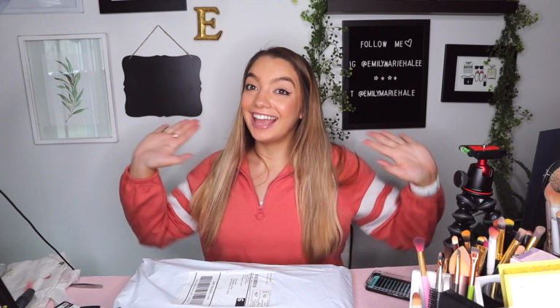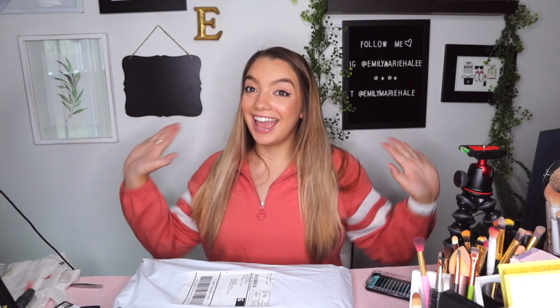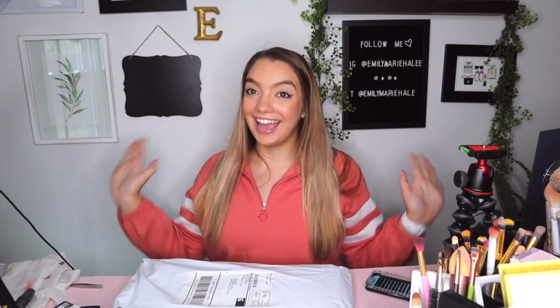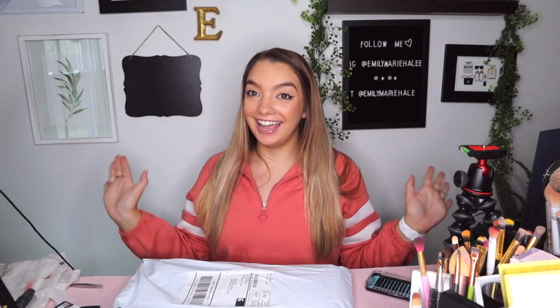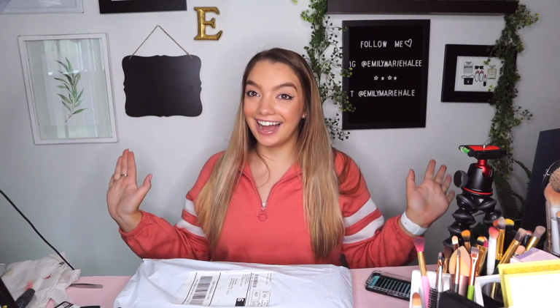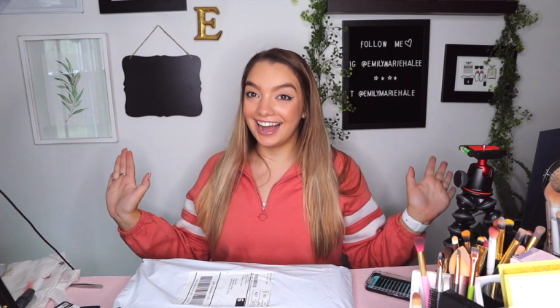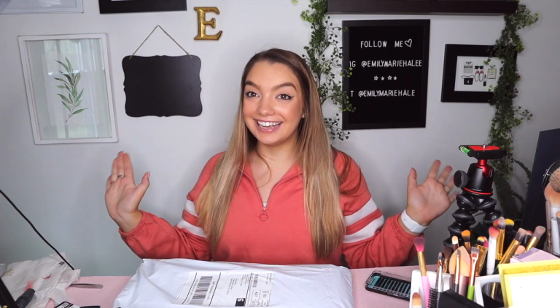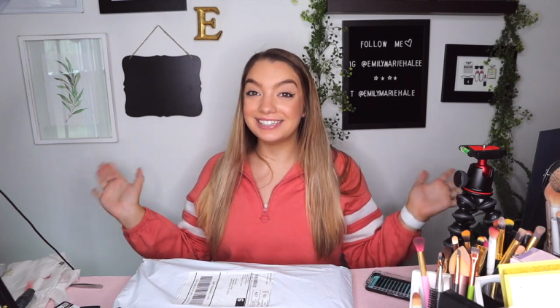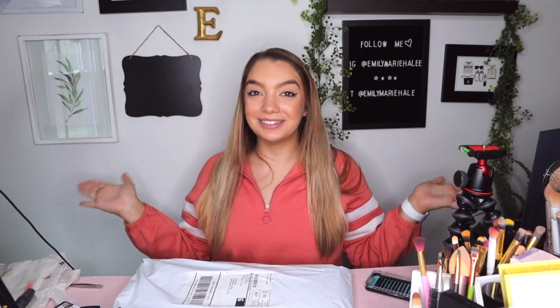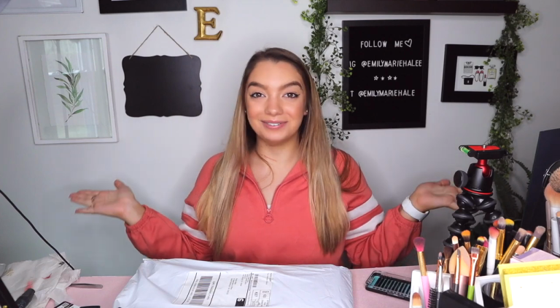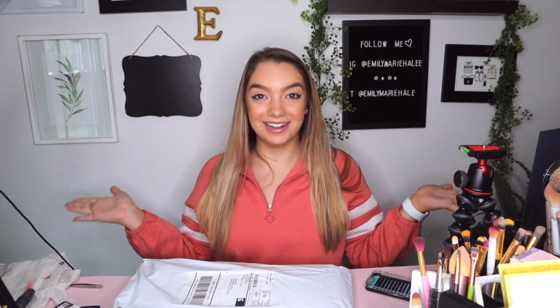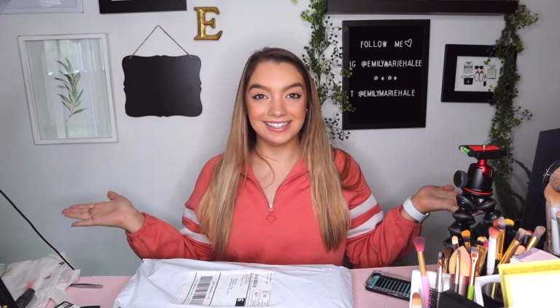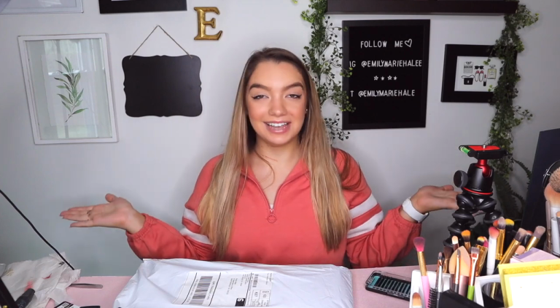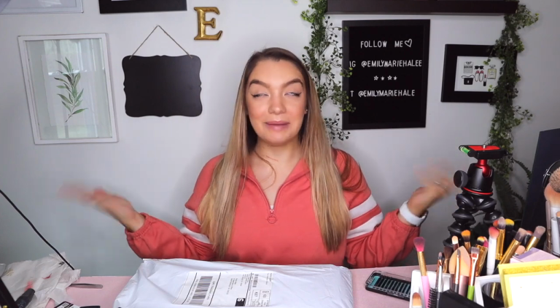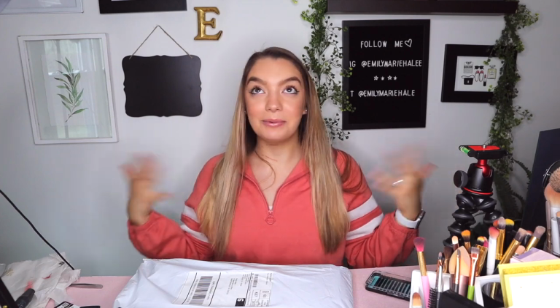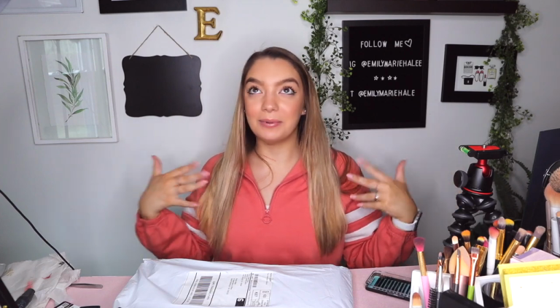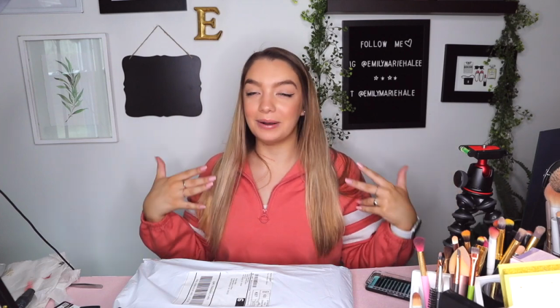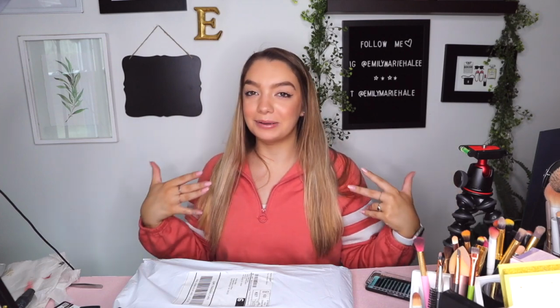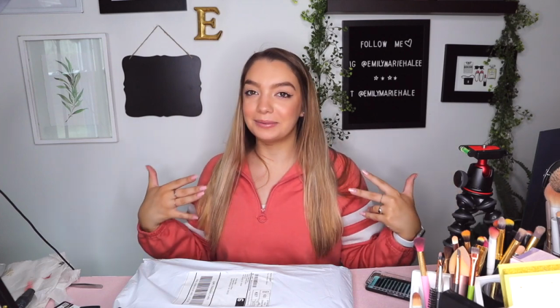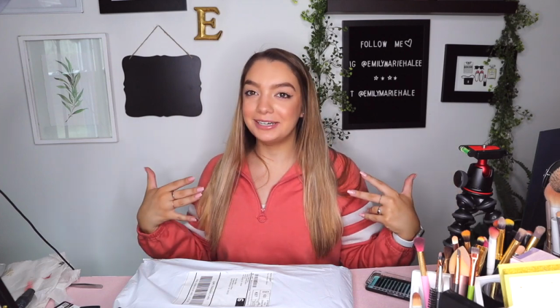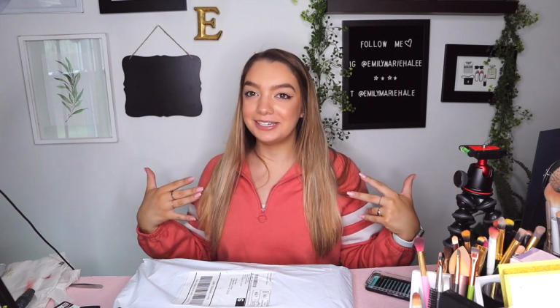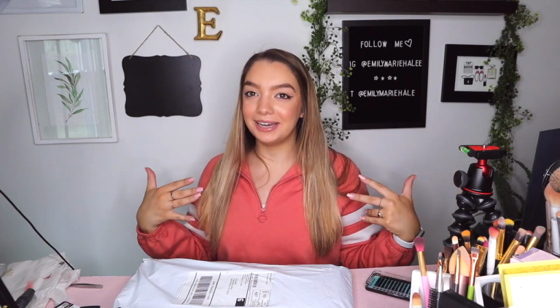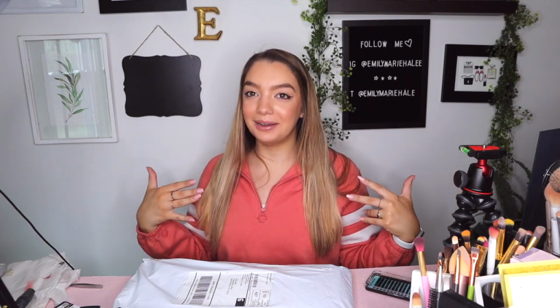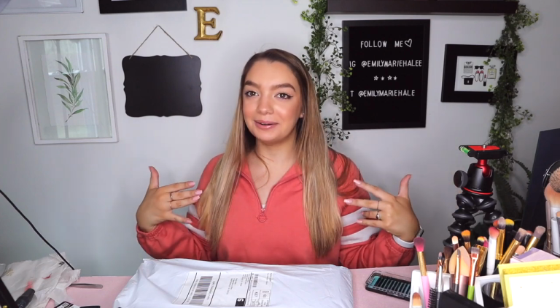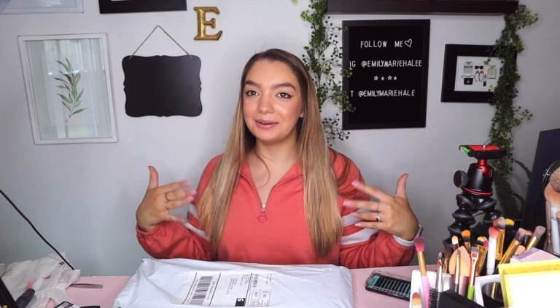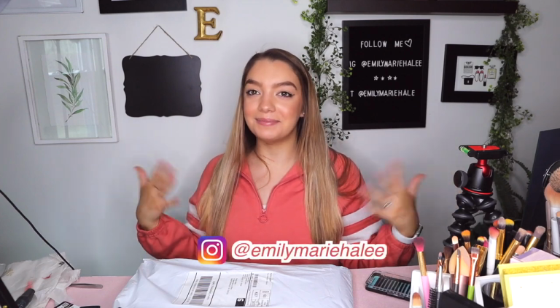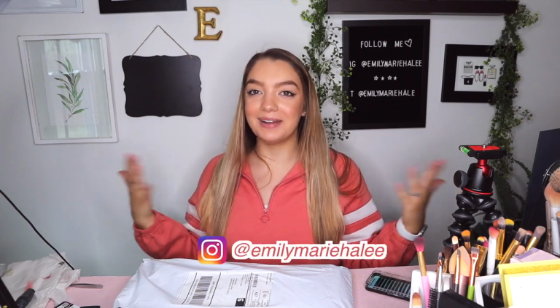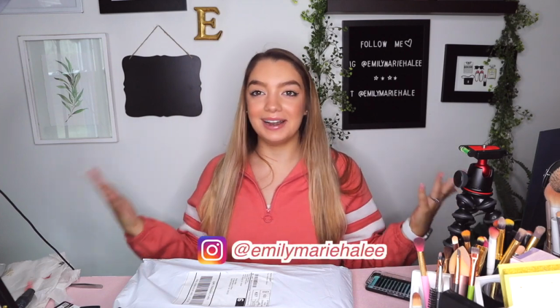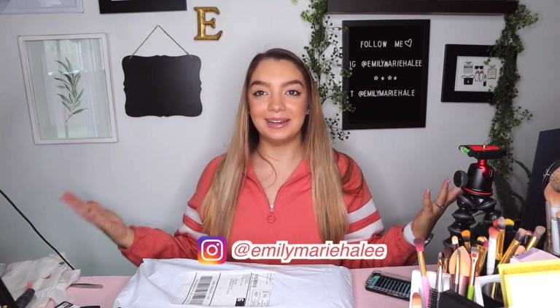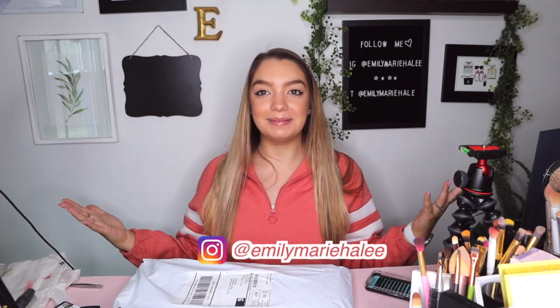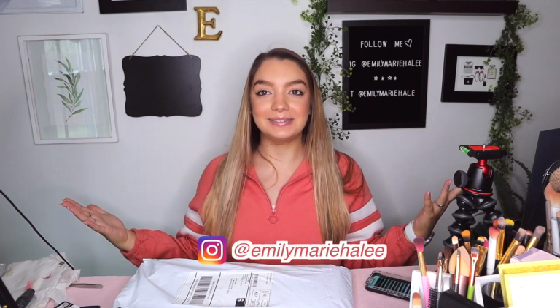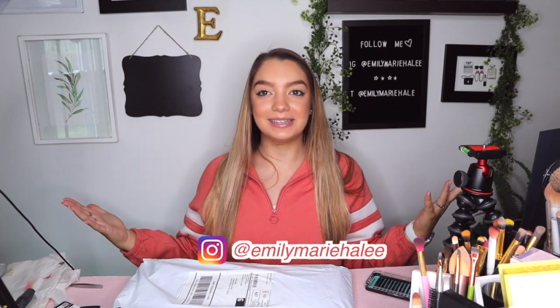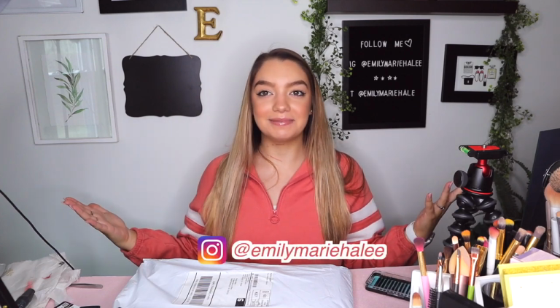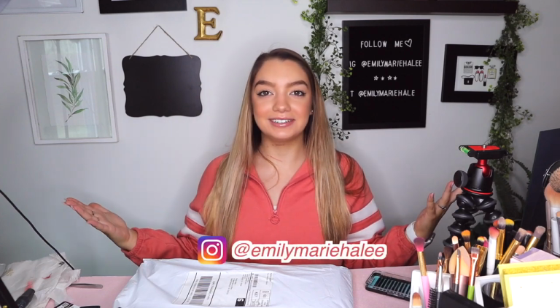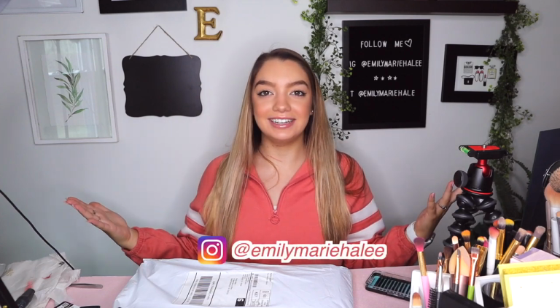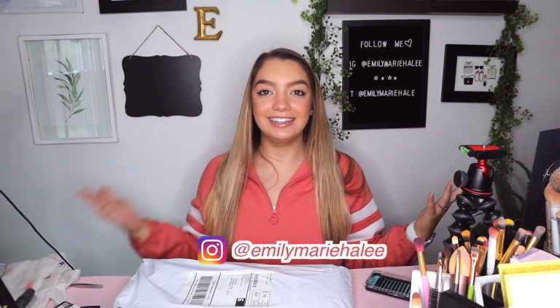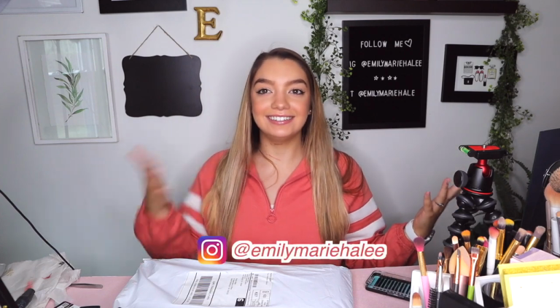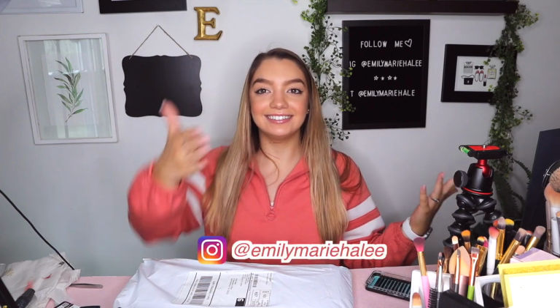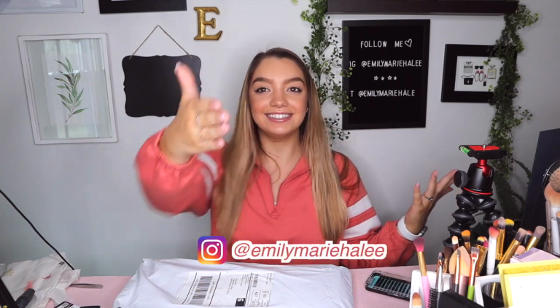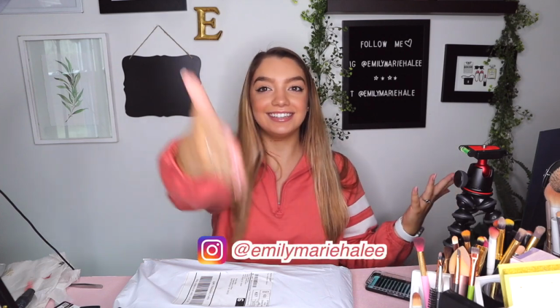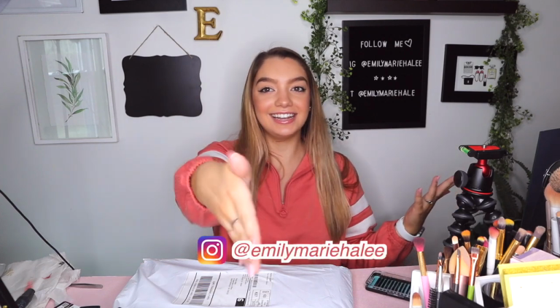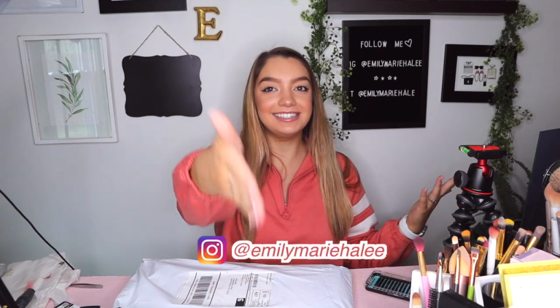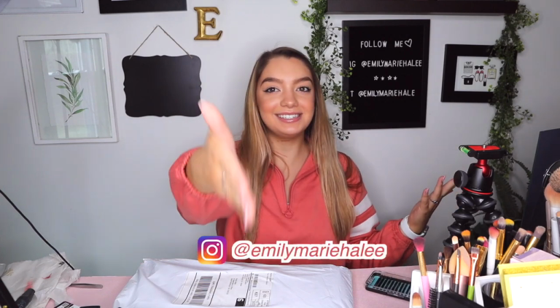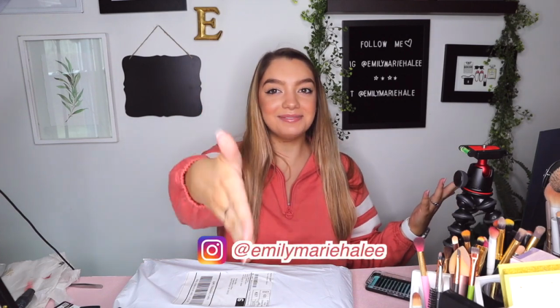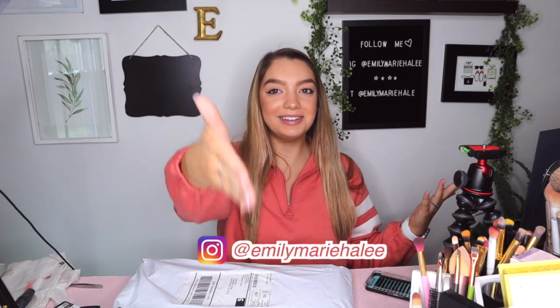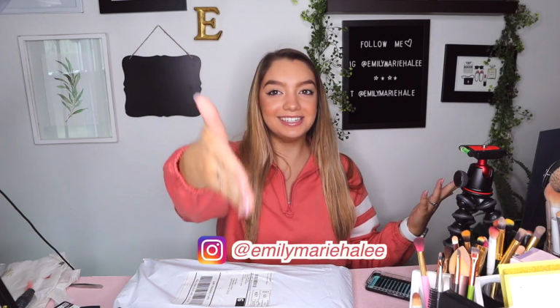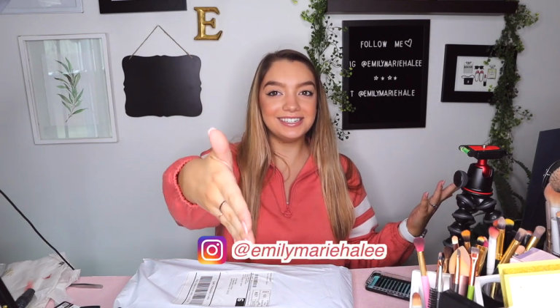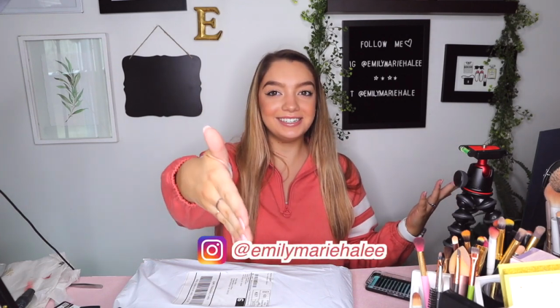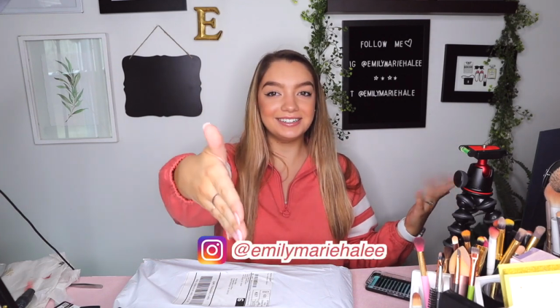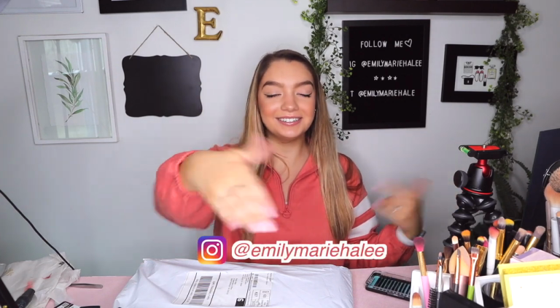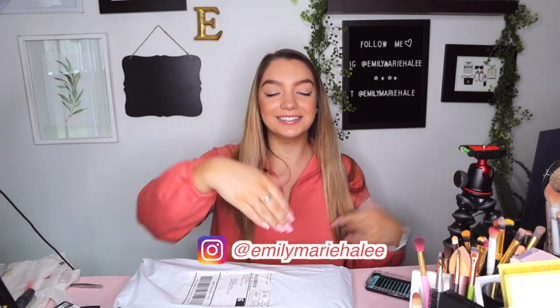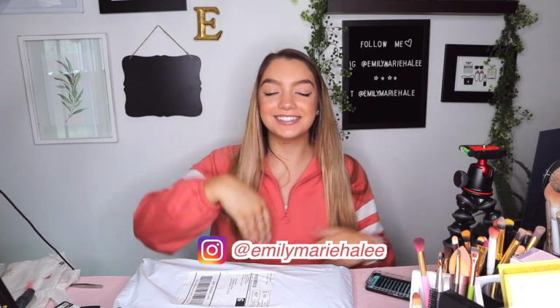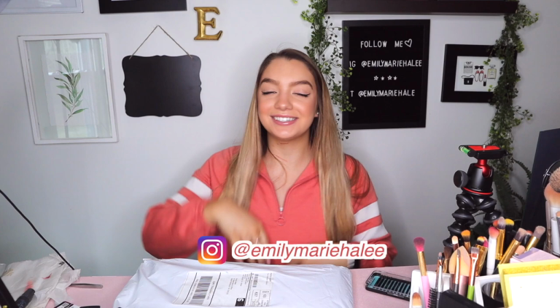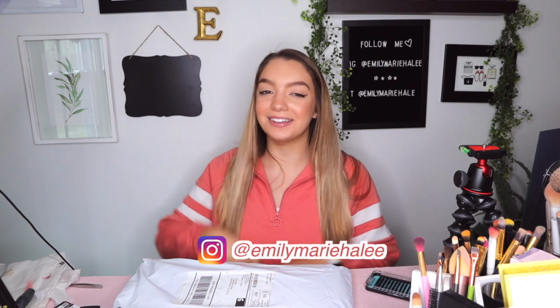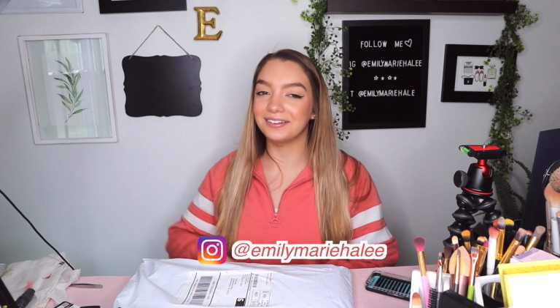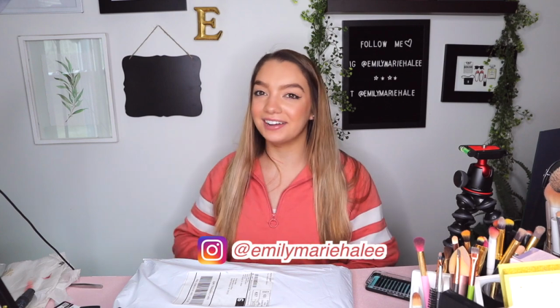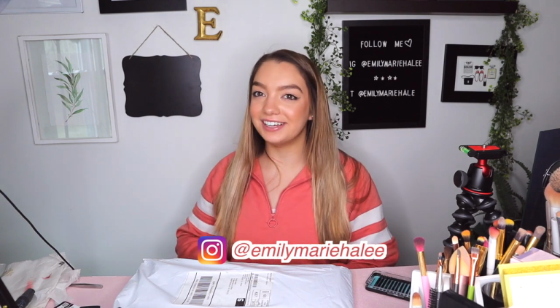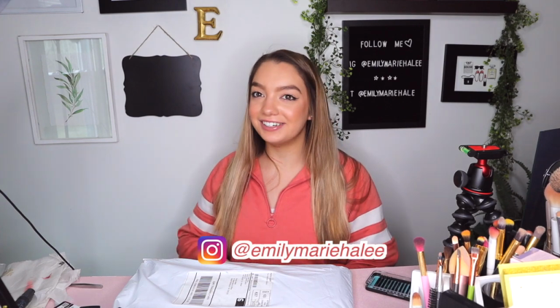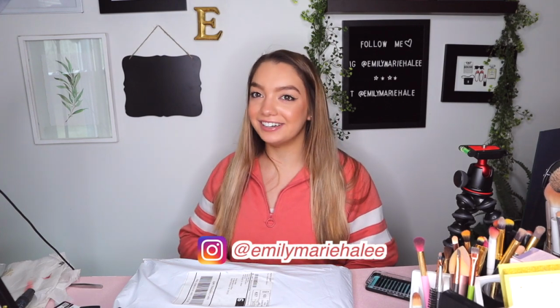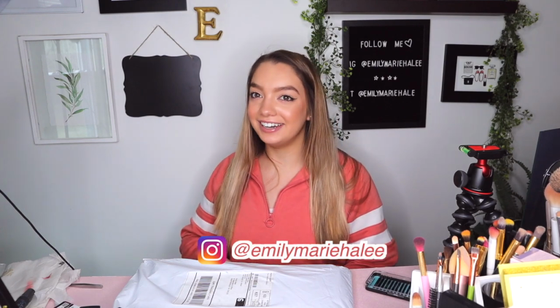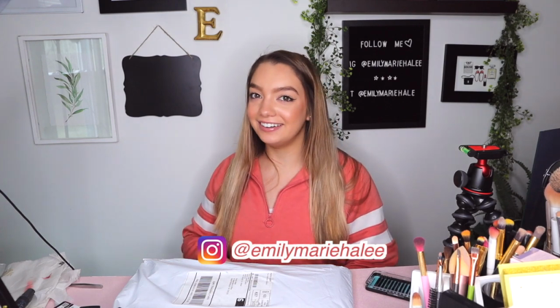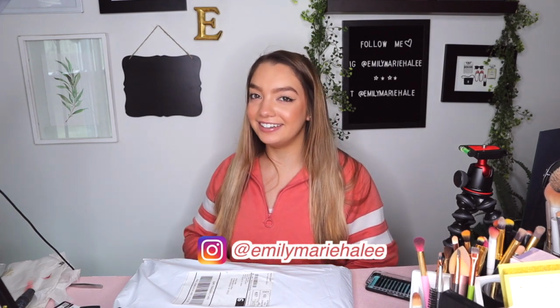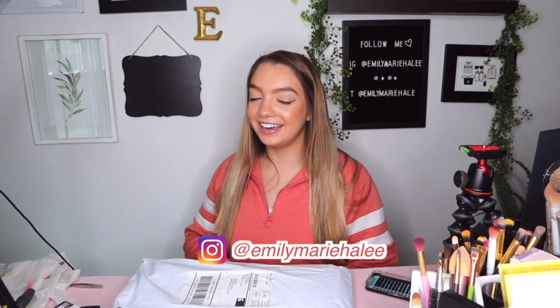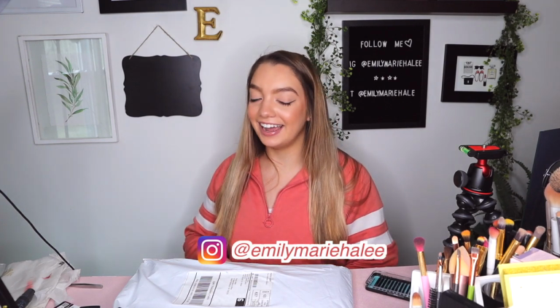Hey guys, what's up? Welcome to my channel. My name's Emily. Nice to meet you. So glad you're here today.